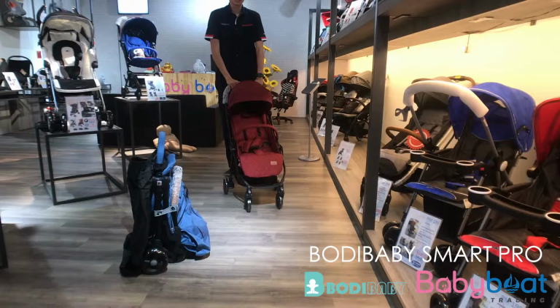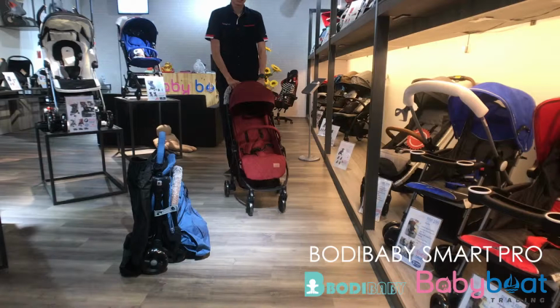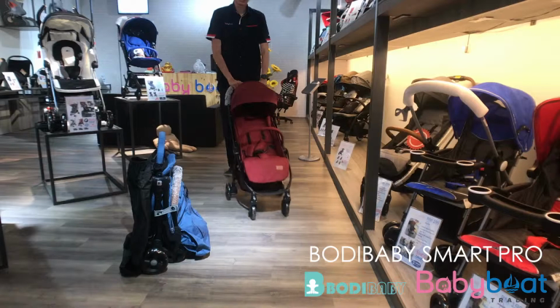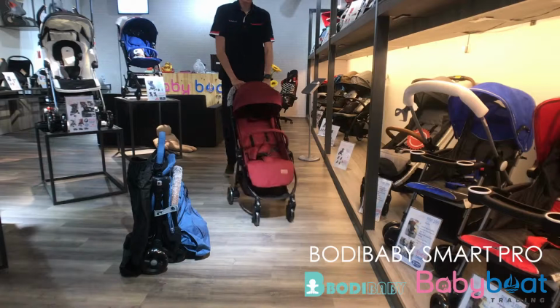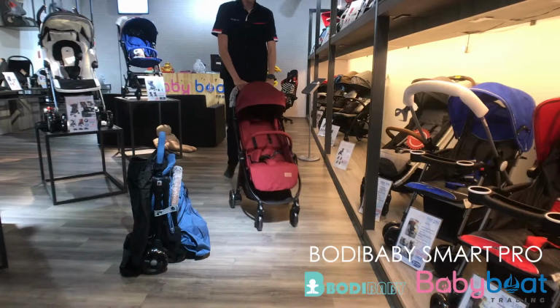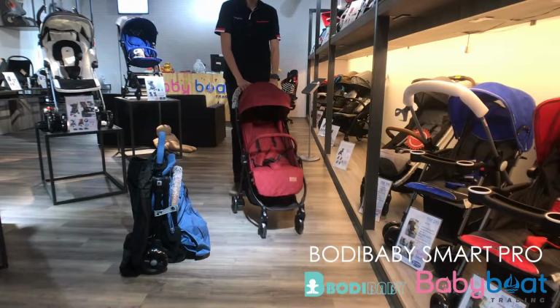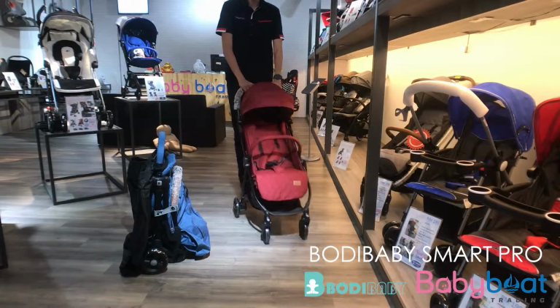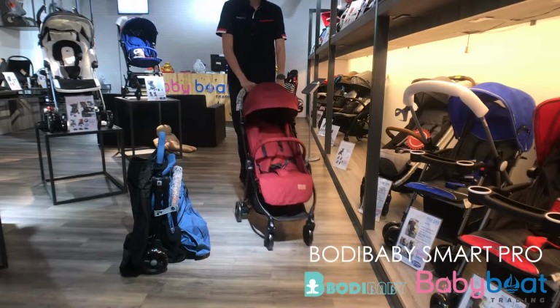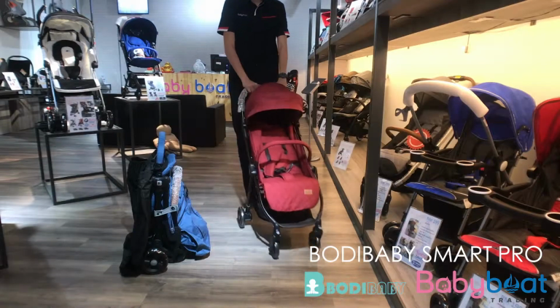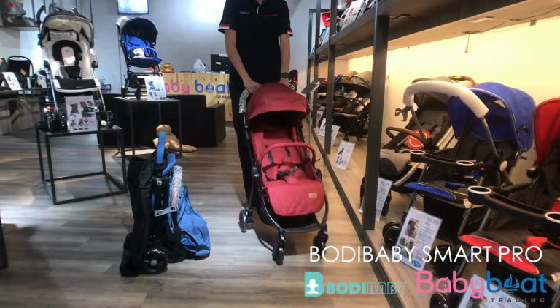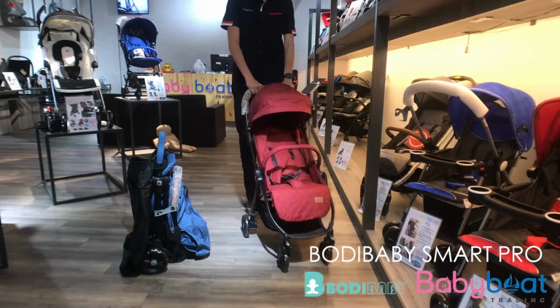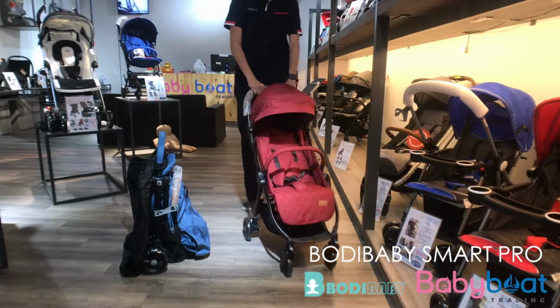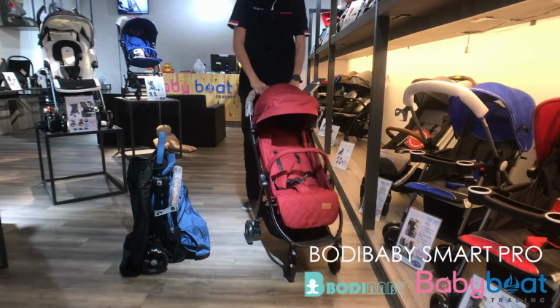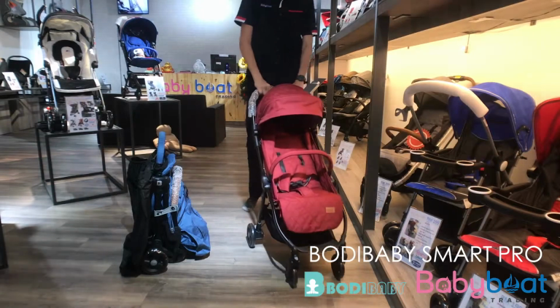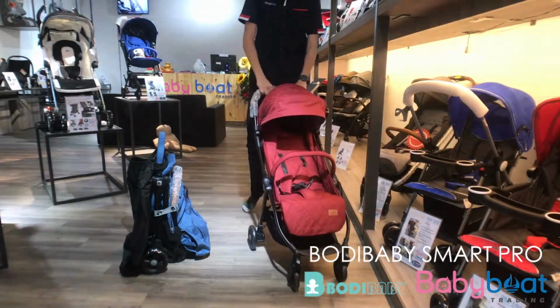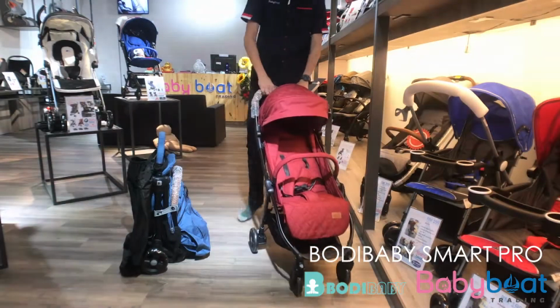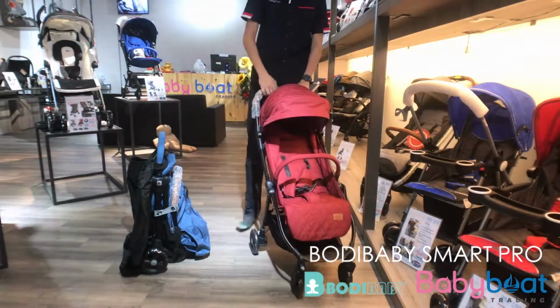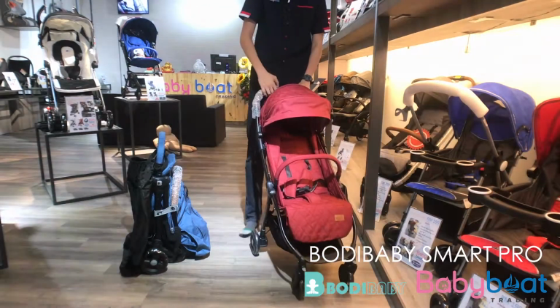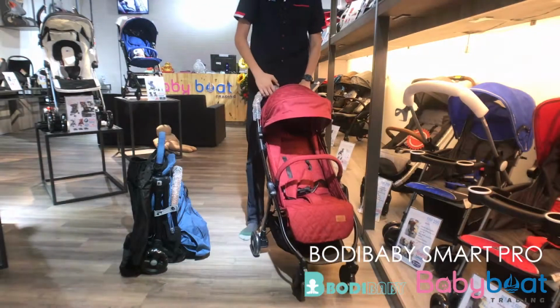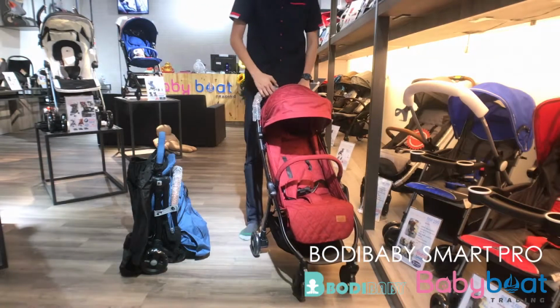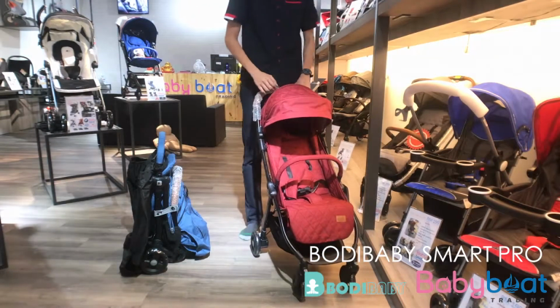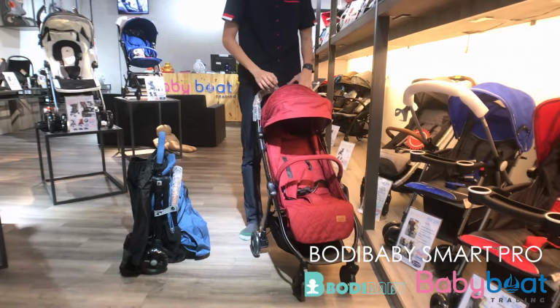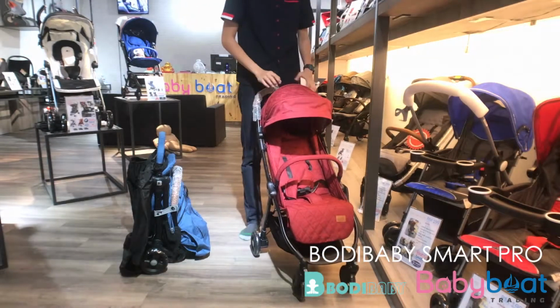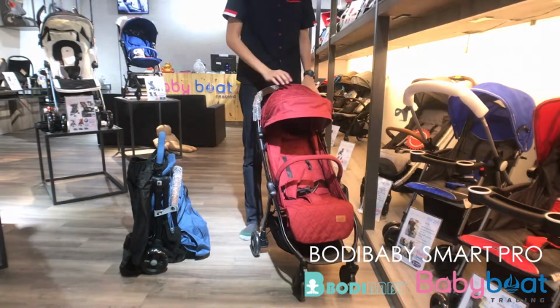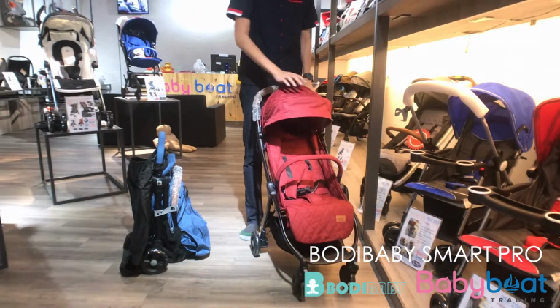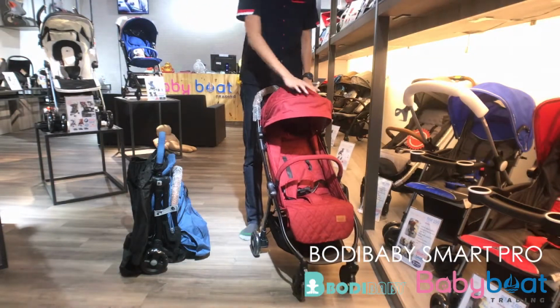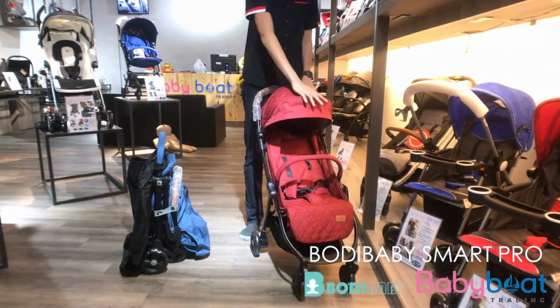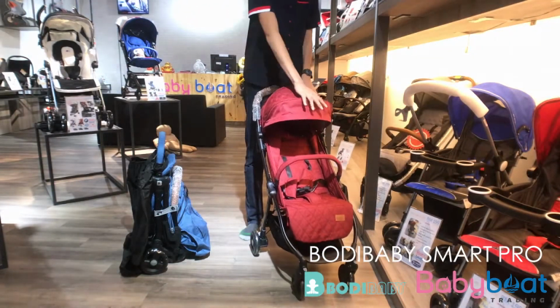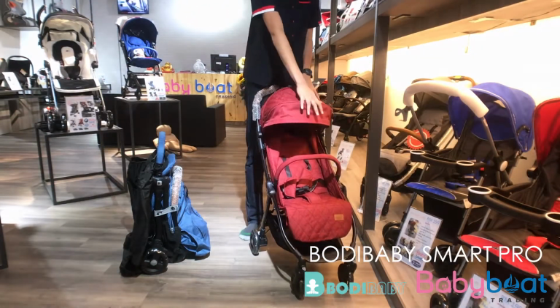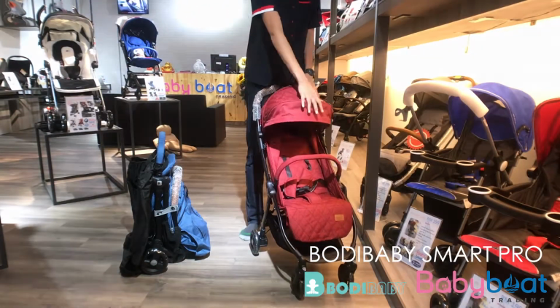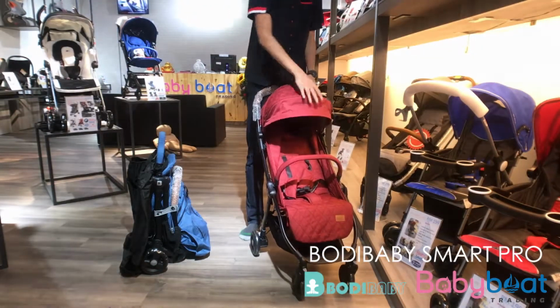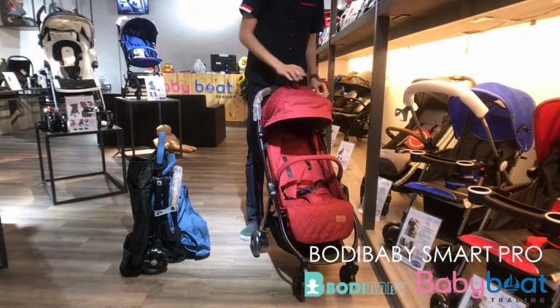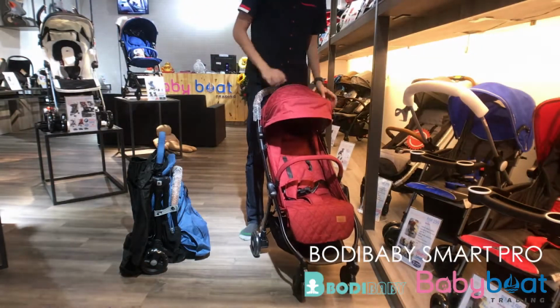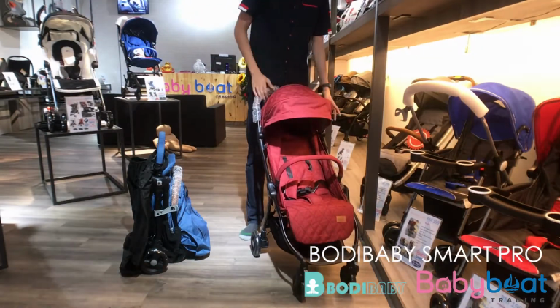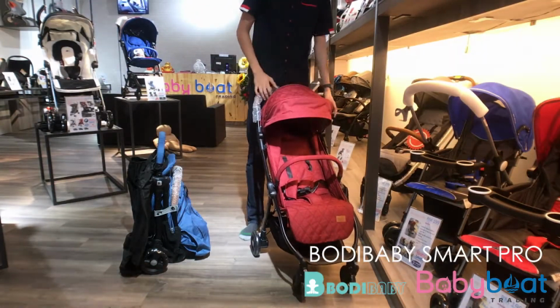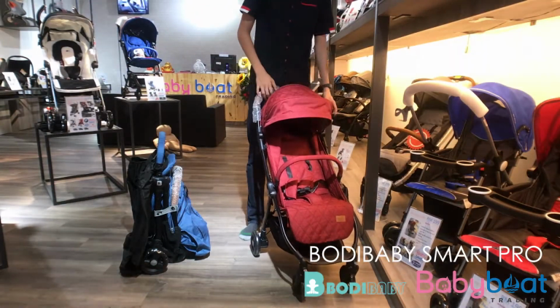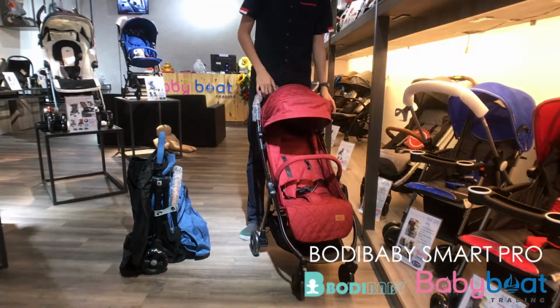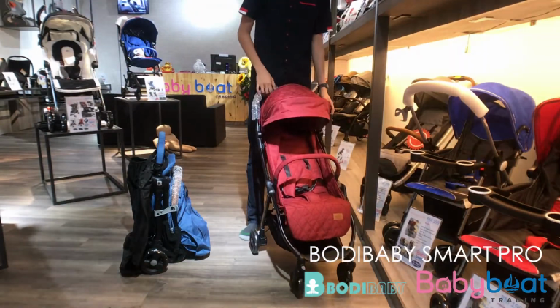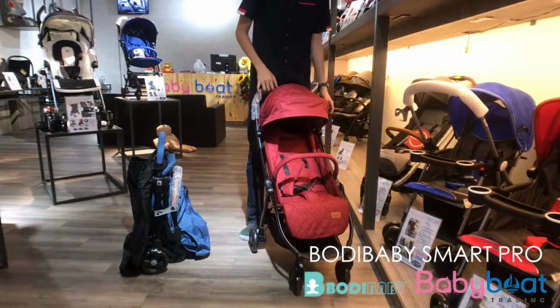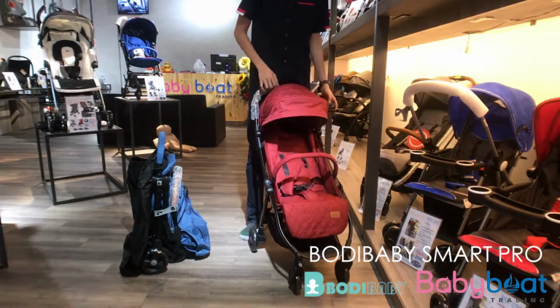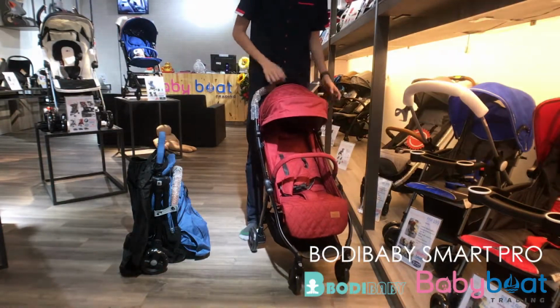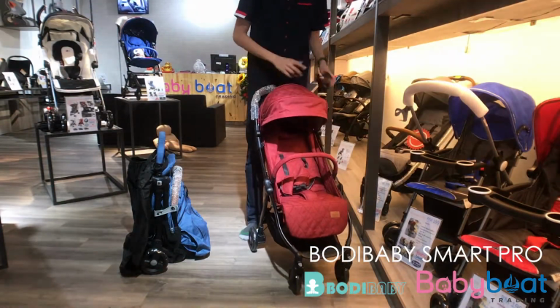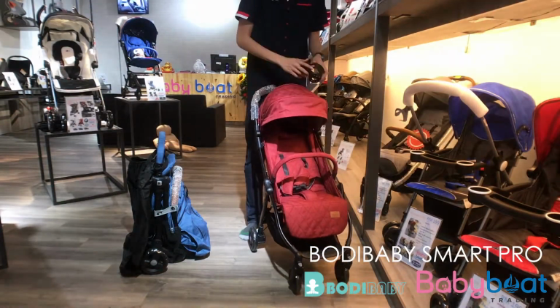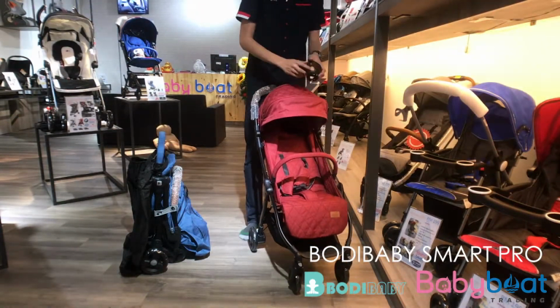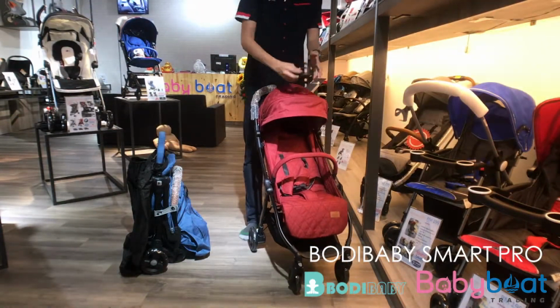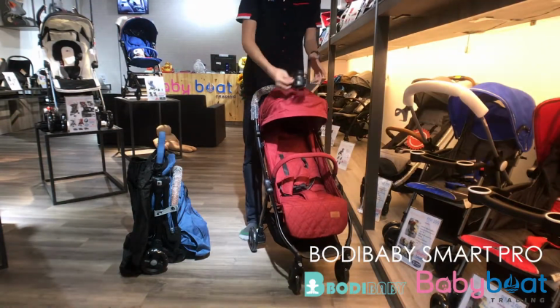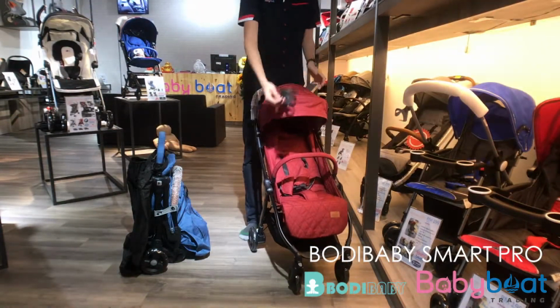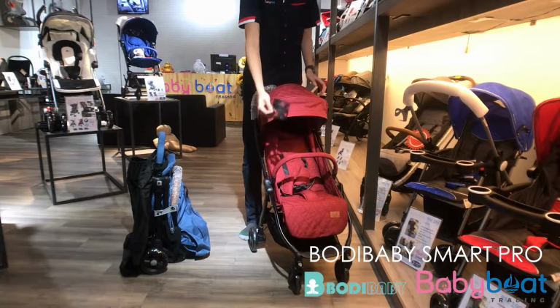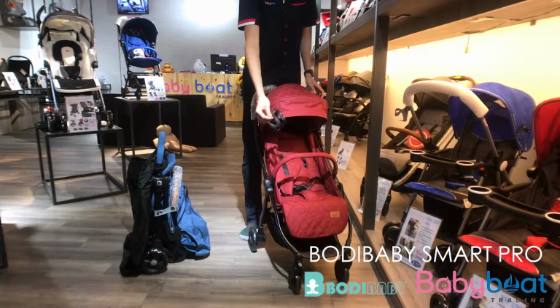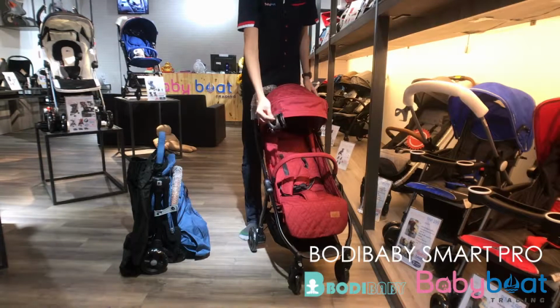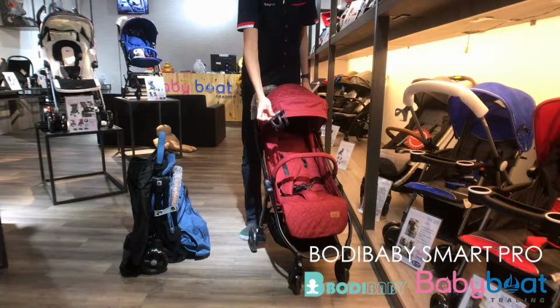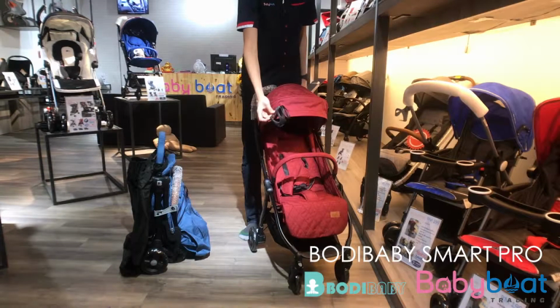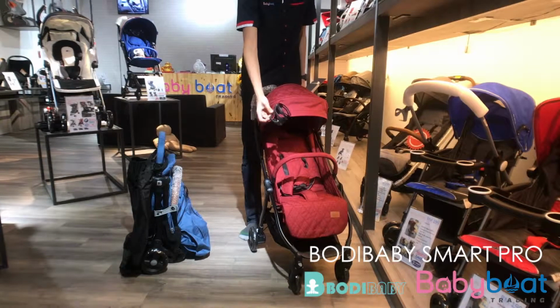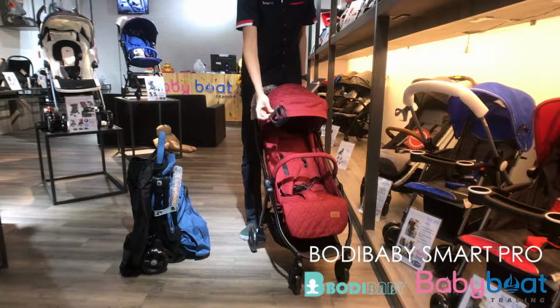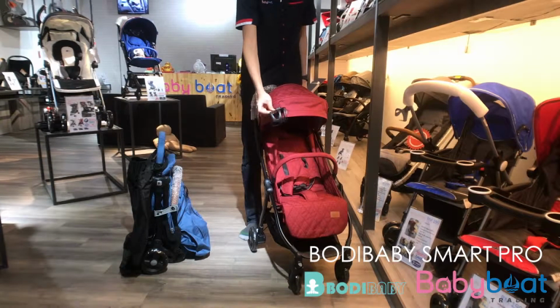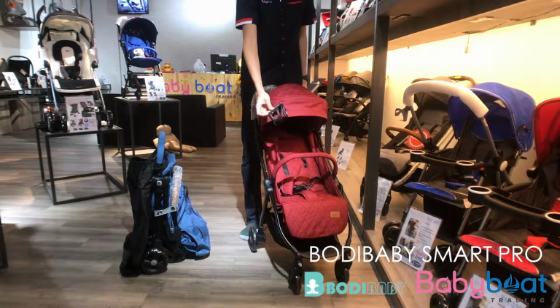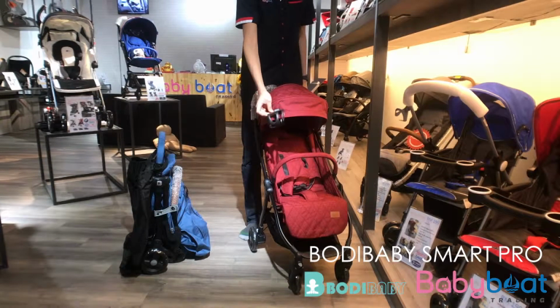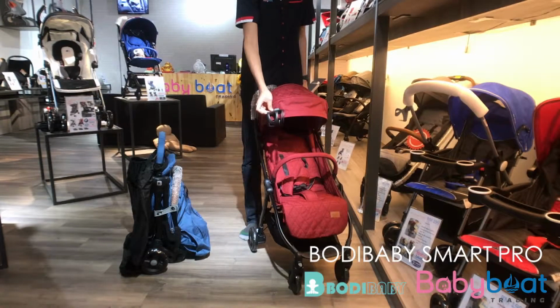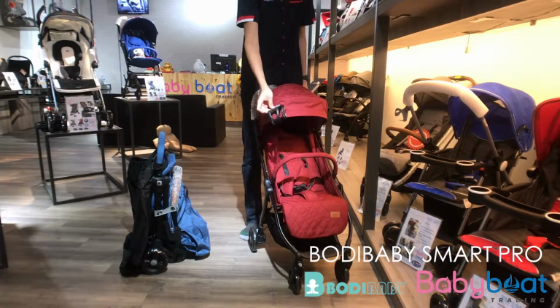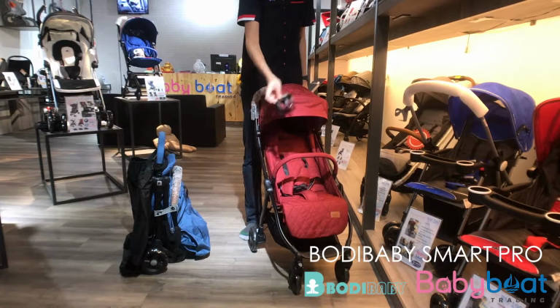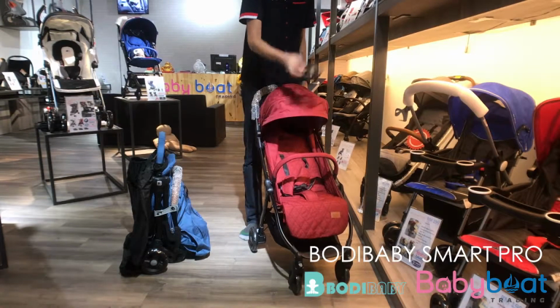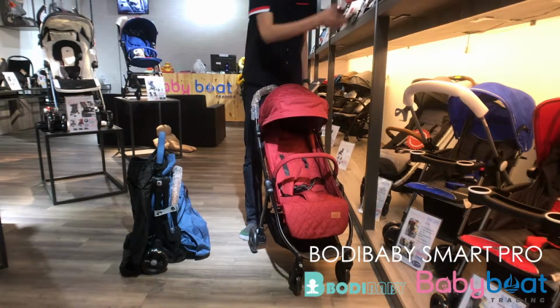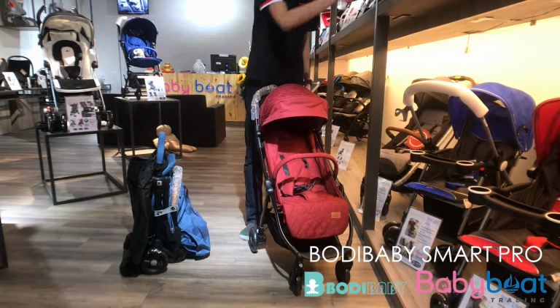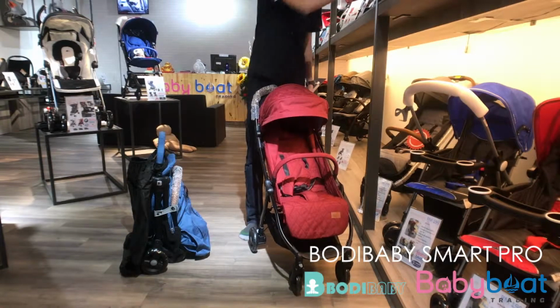Hey guys, today we would like to introduce the Boldy Baby Smart Pro. First, this stroller has provided a cup holder.